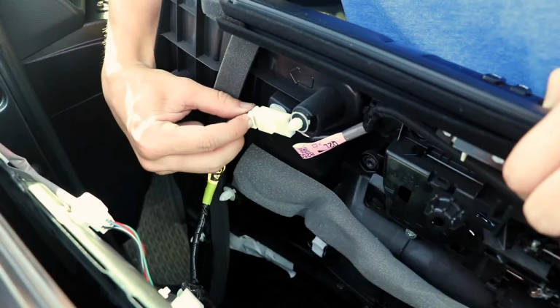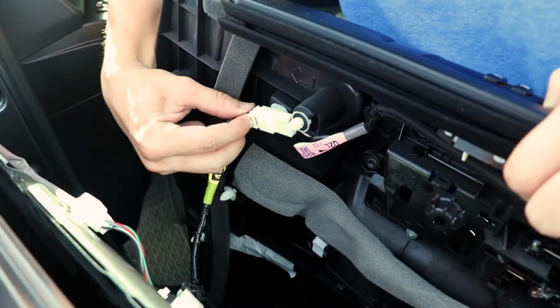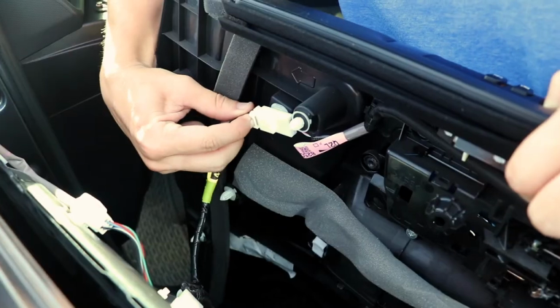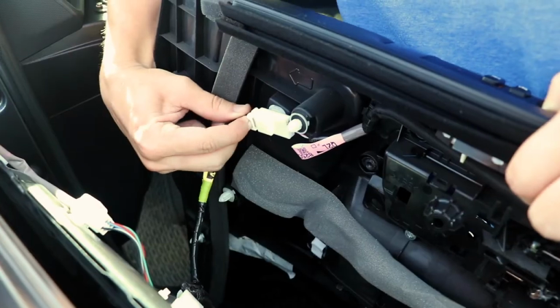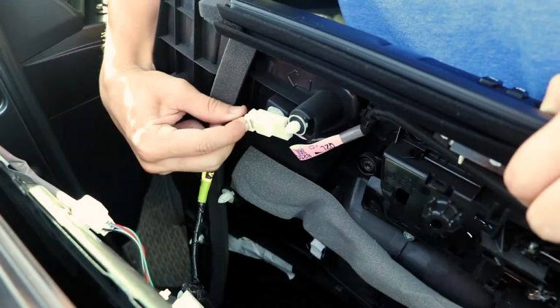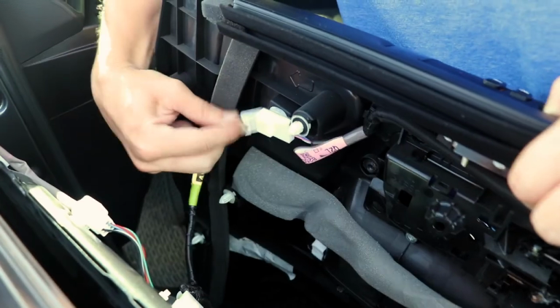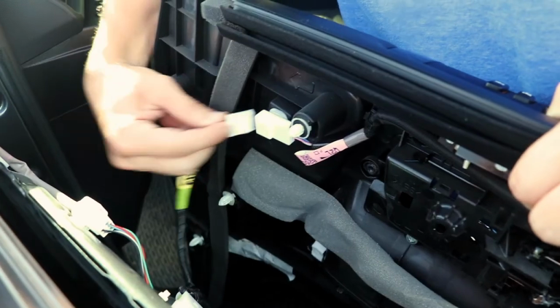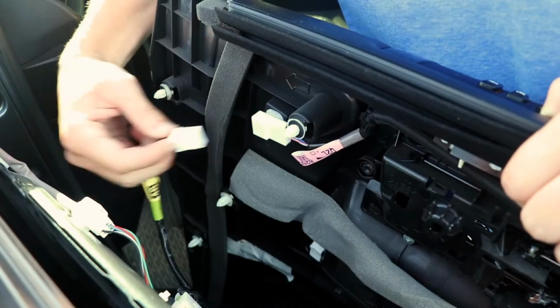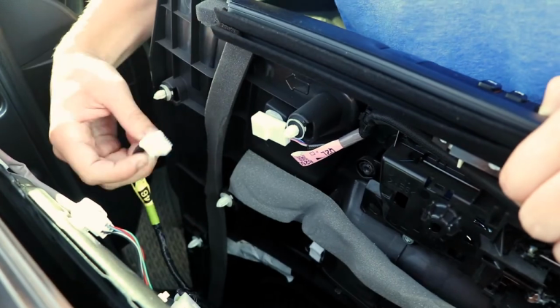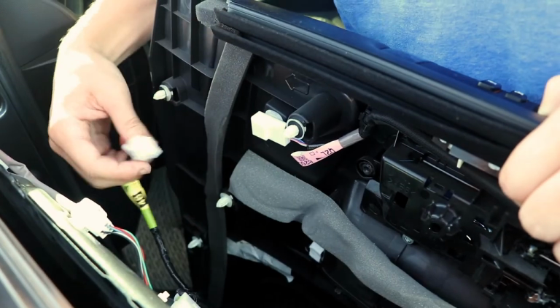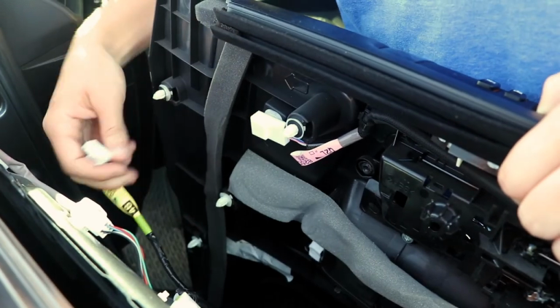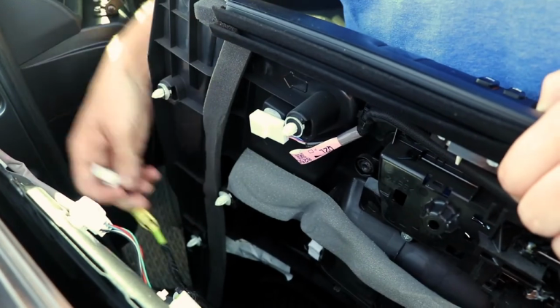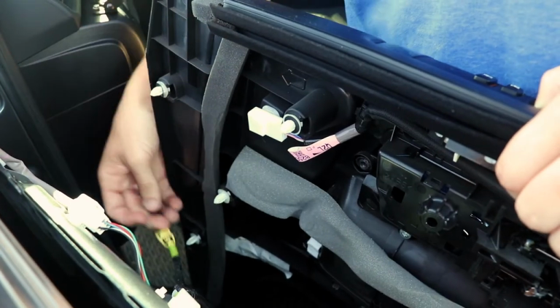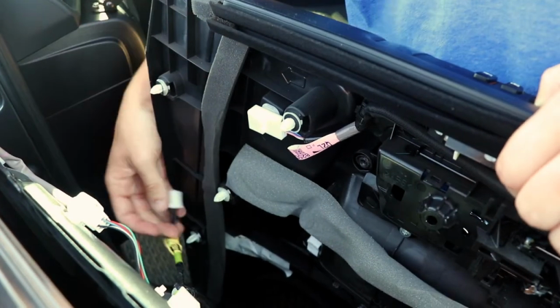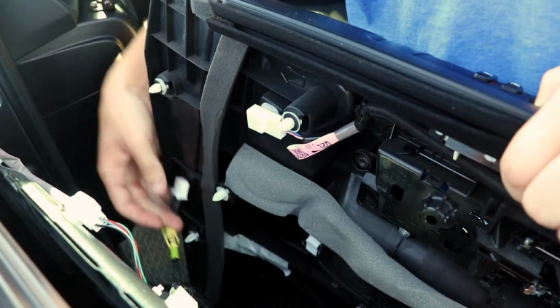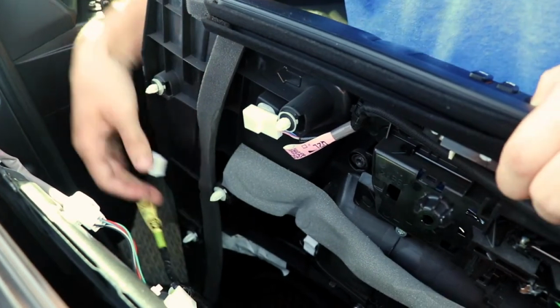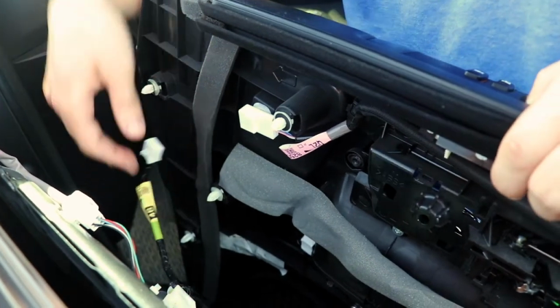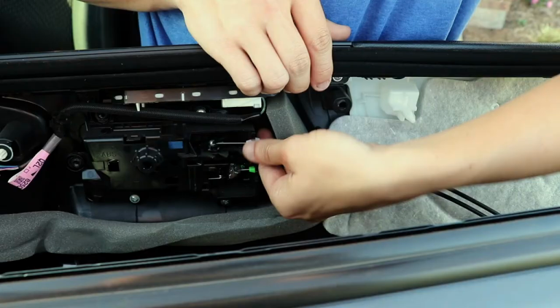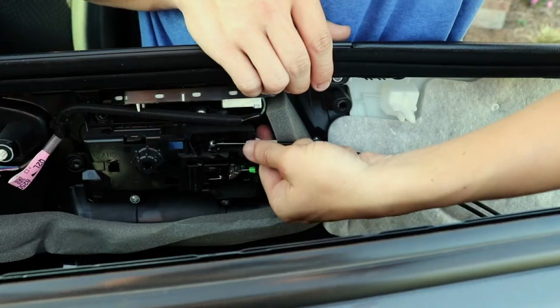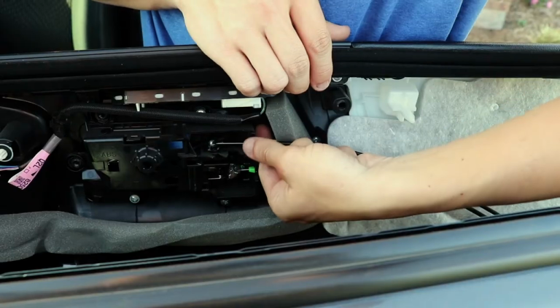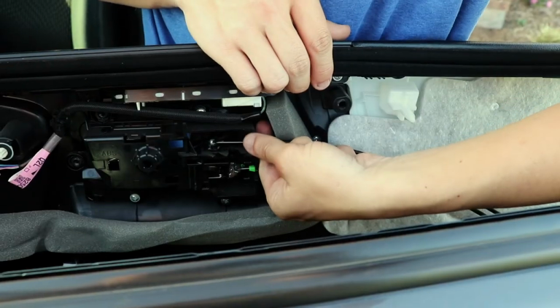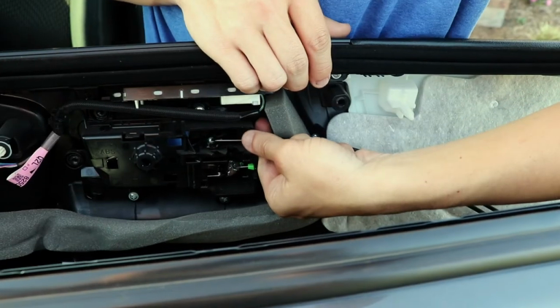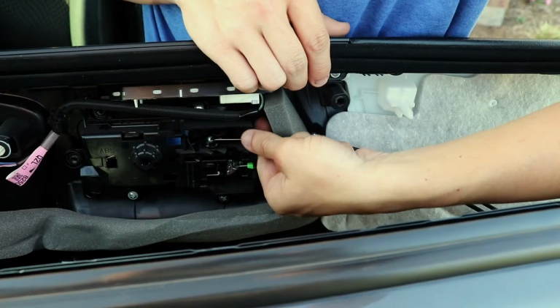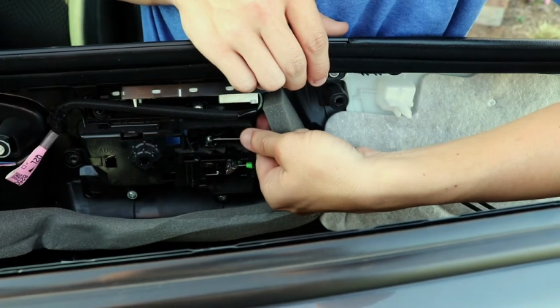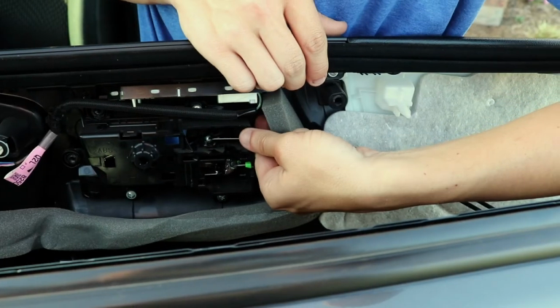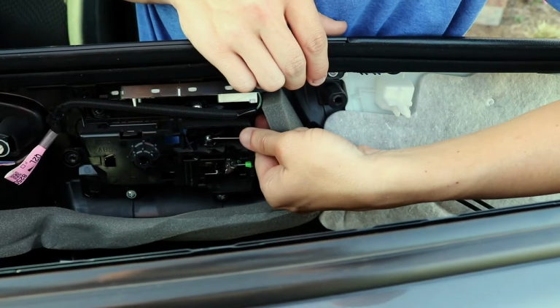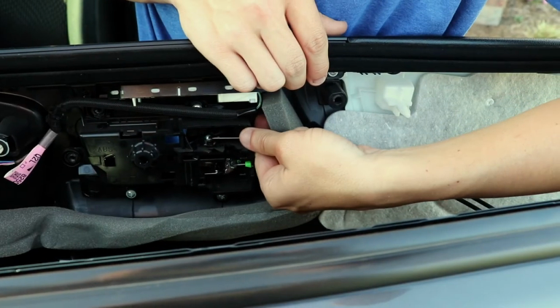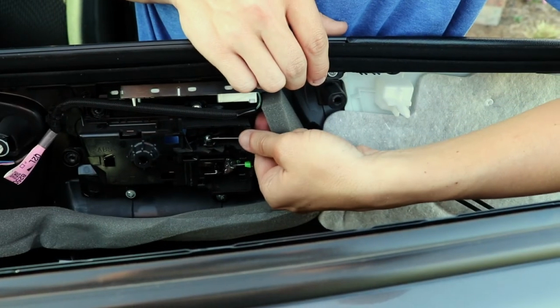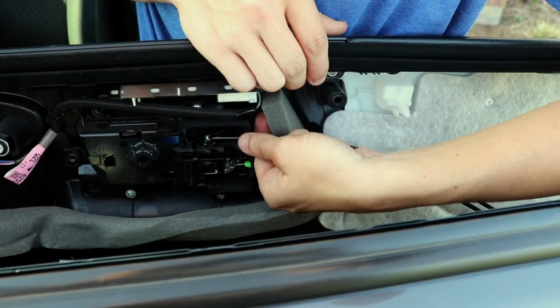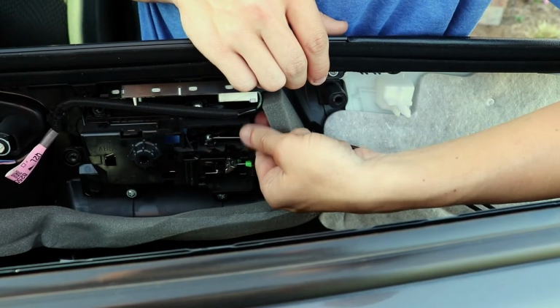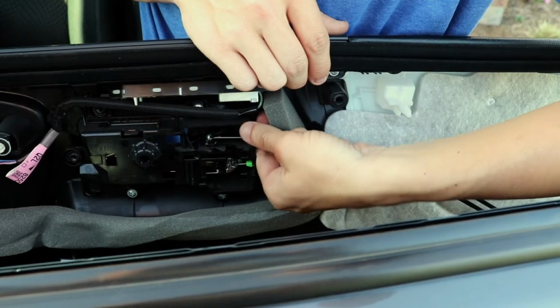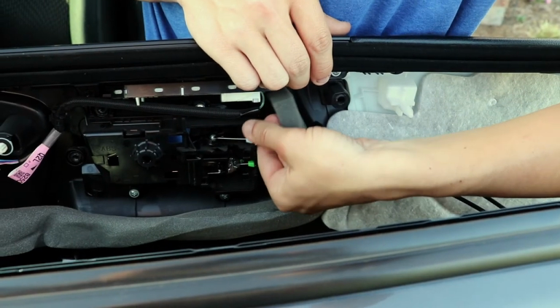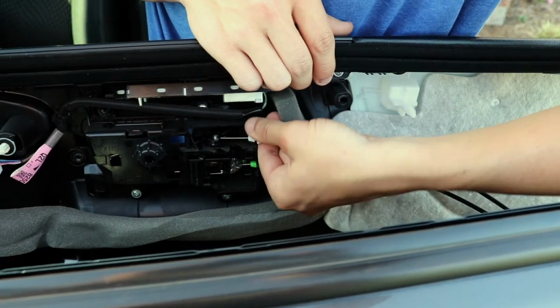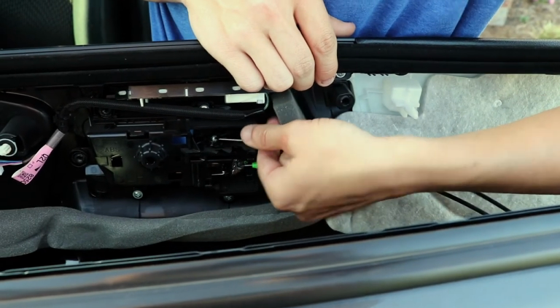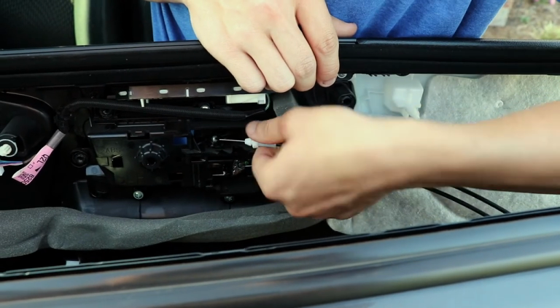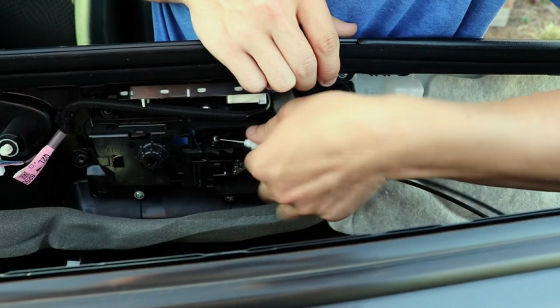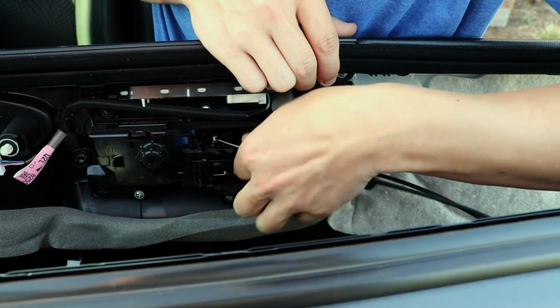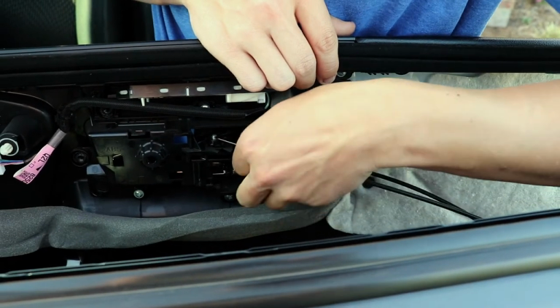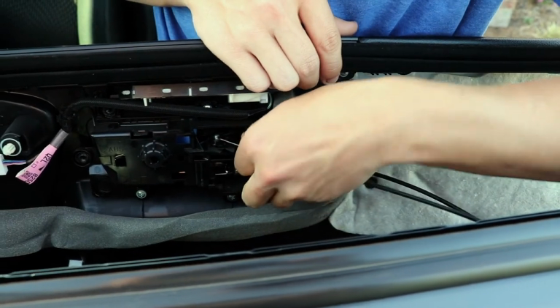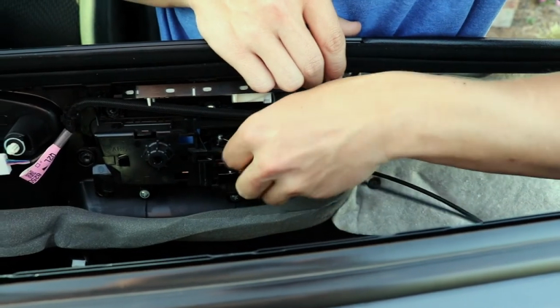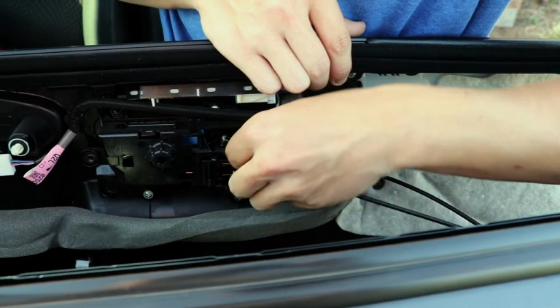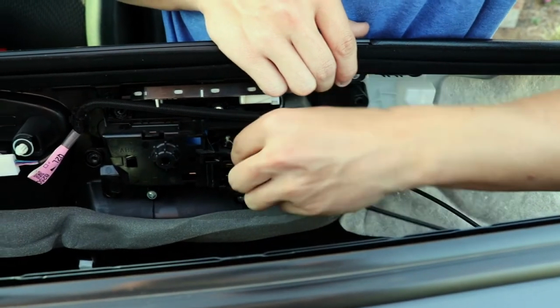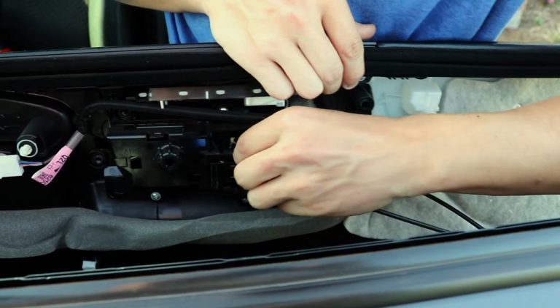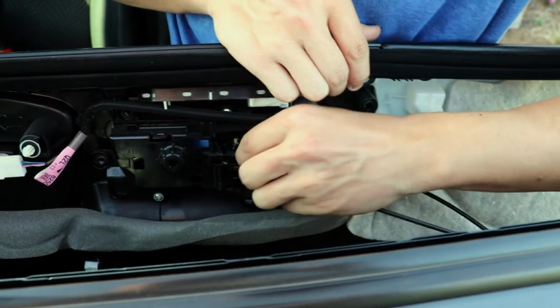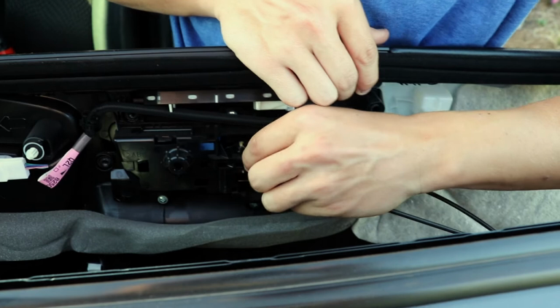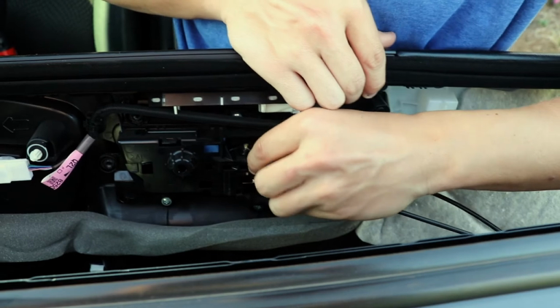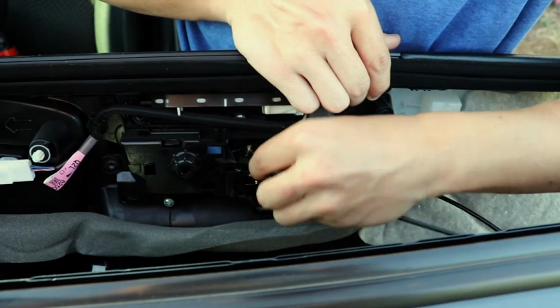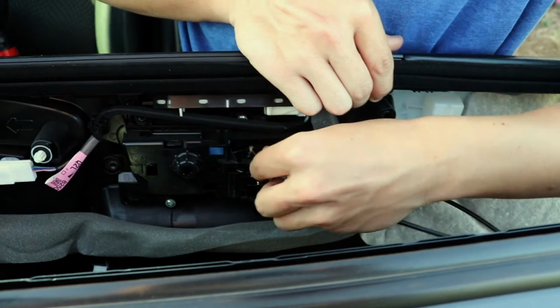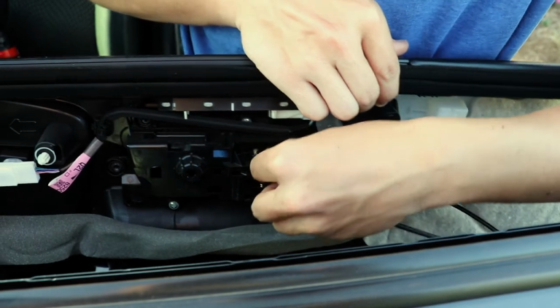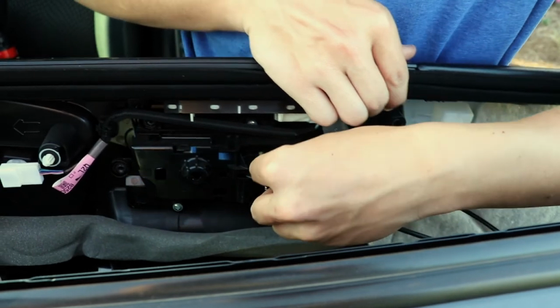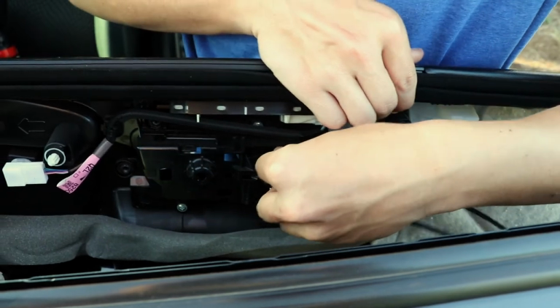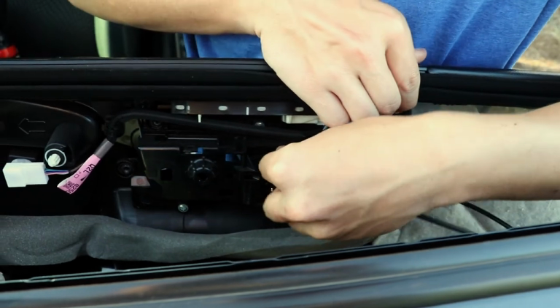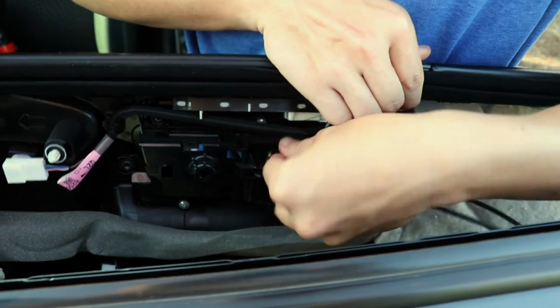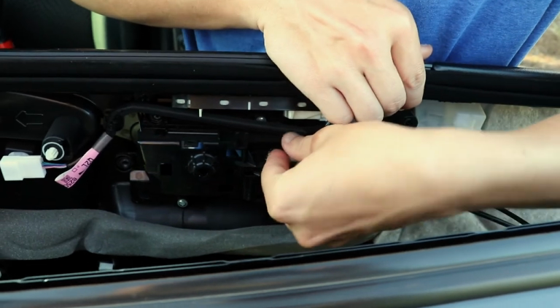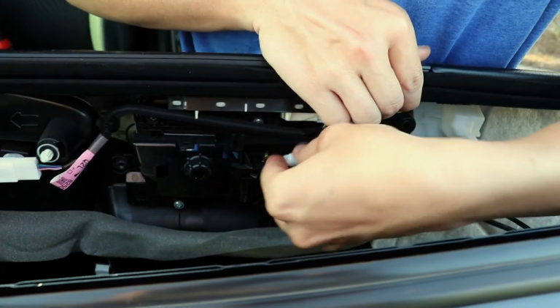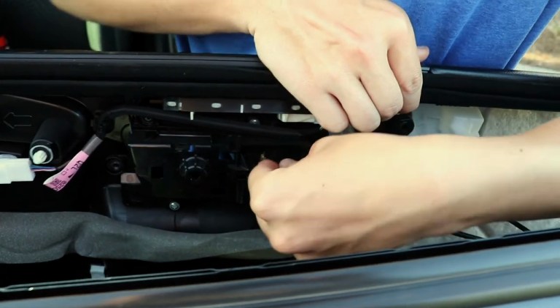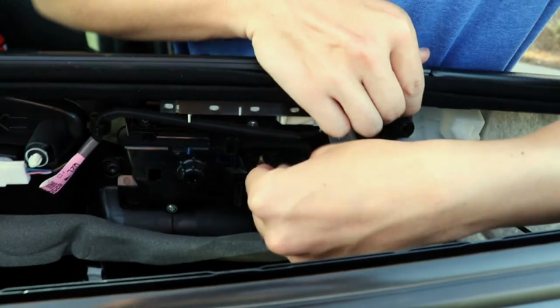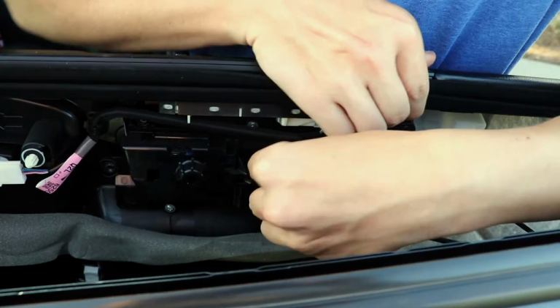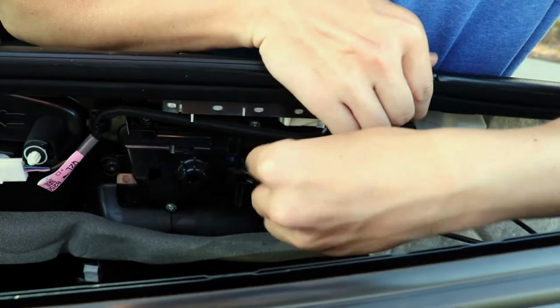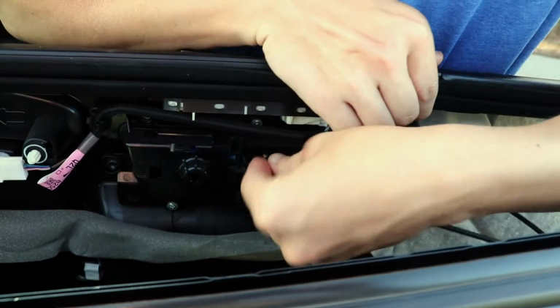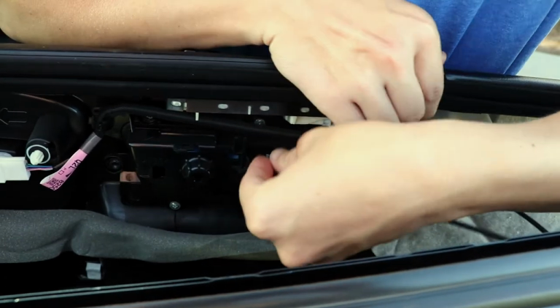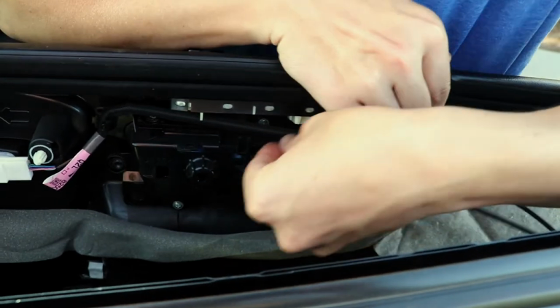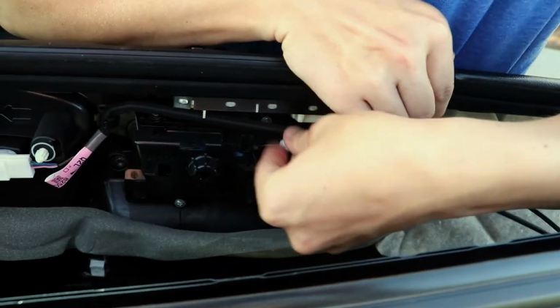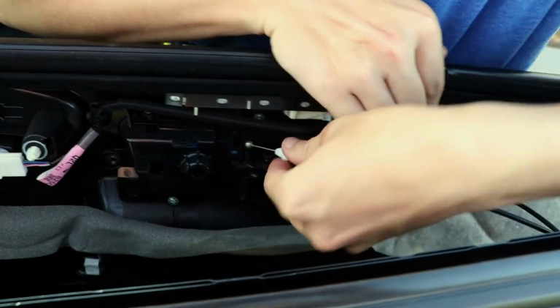Just take your time and slowly work your way around the panel so you can remove it. While holding on to the door panel, unplug the wiring harnesses and the cables that go to the door mechanism.